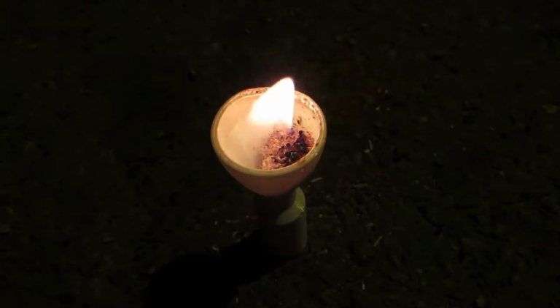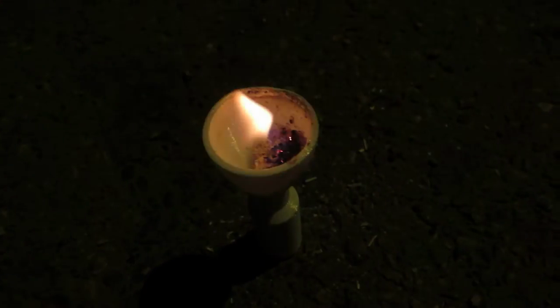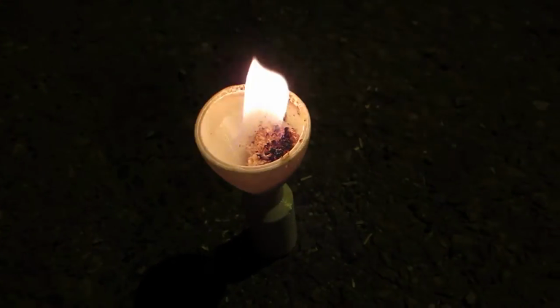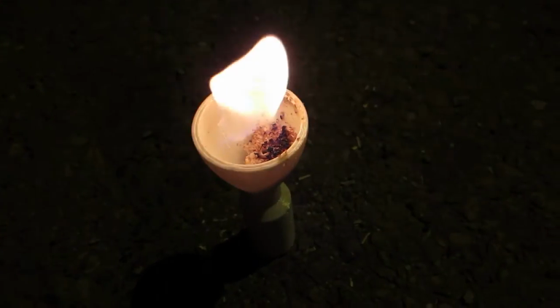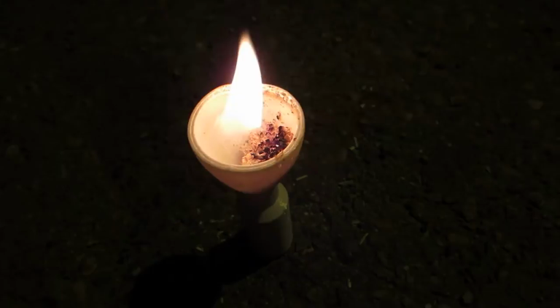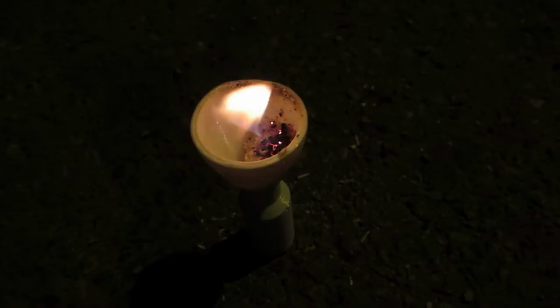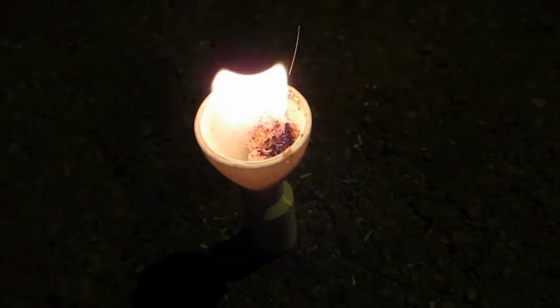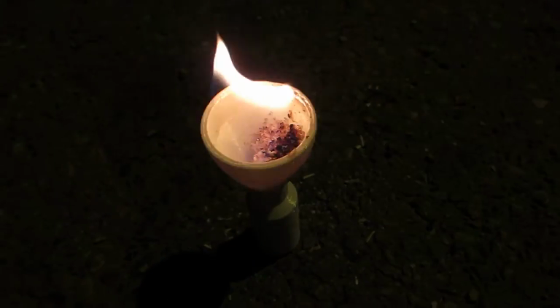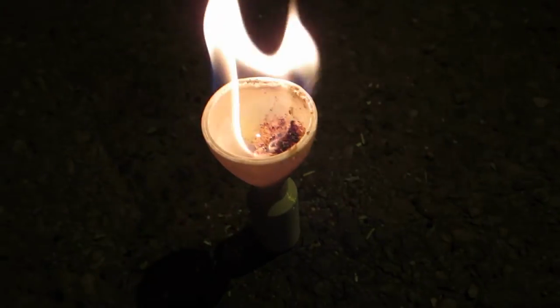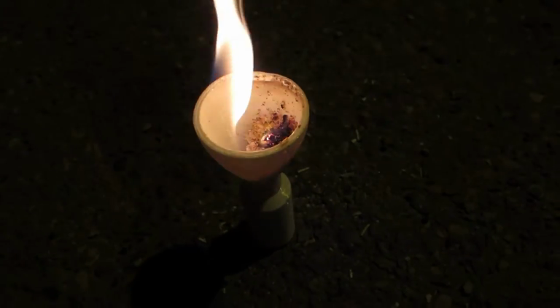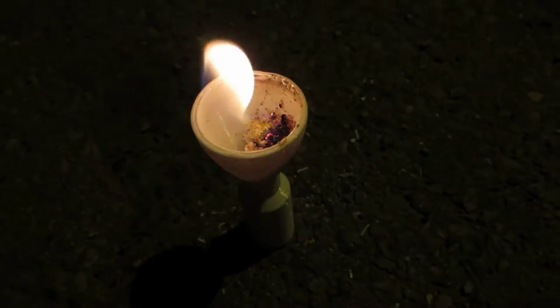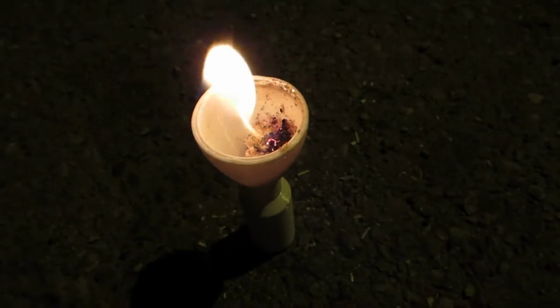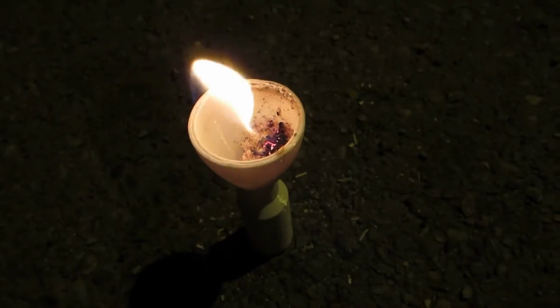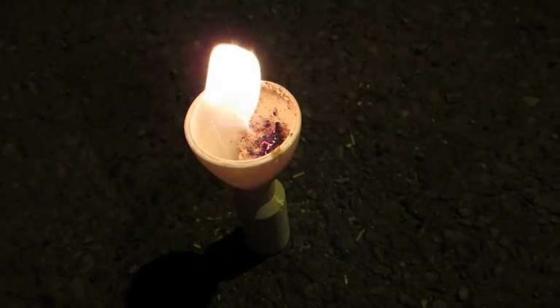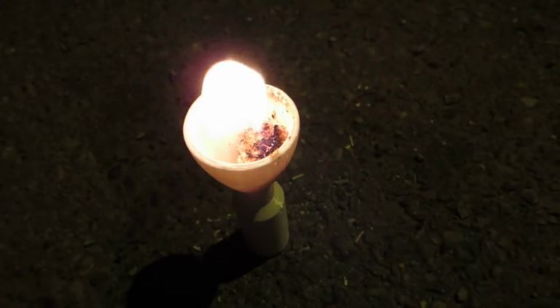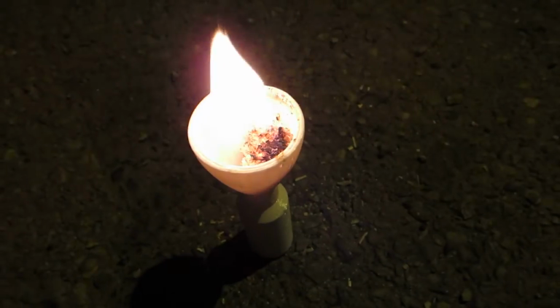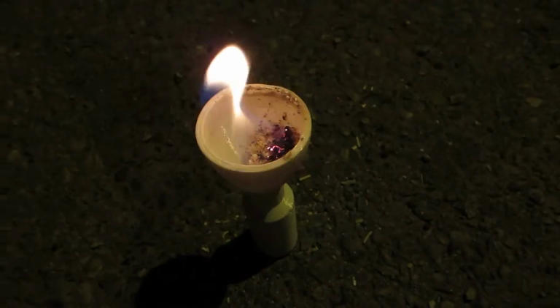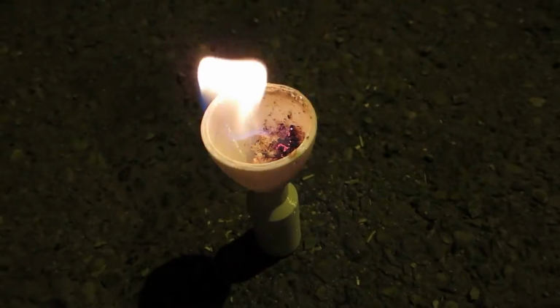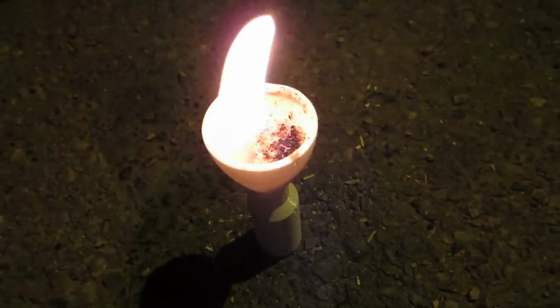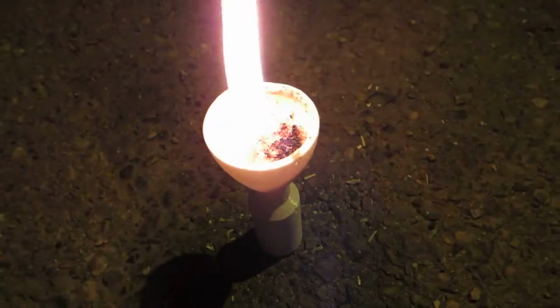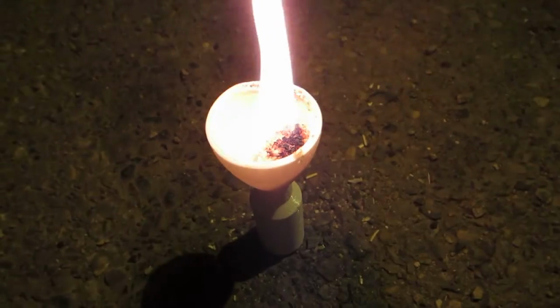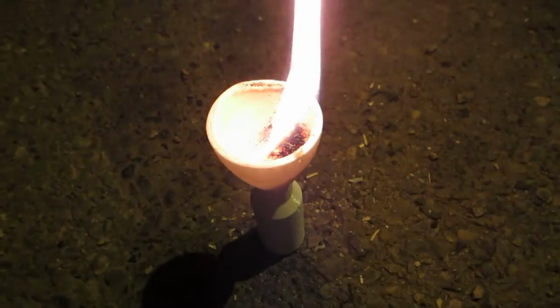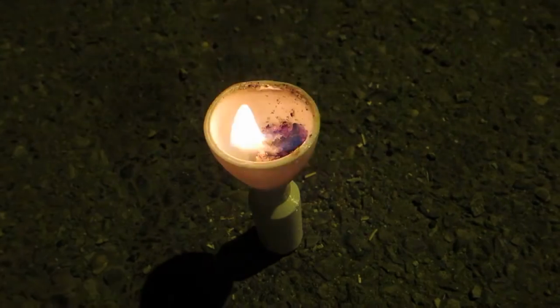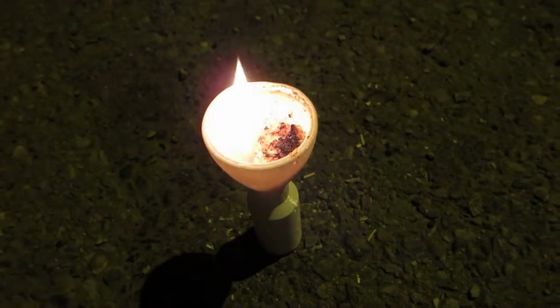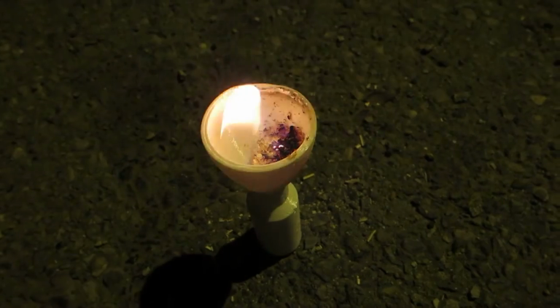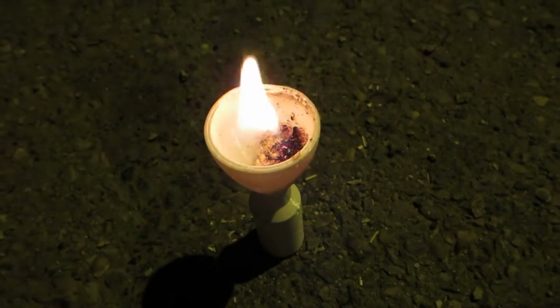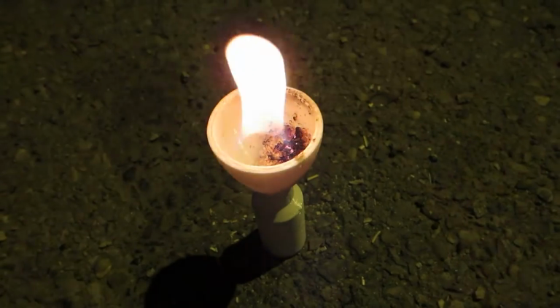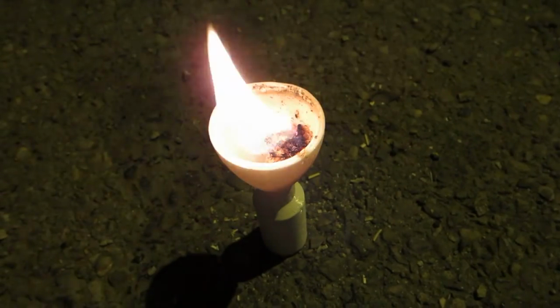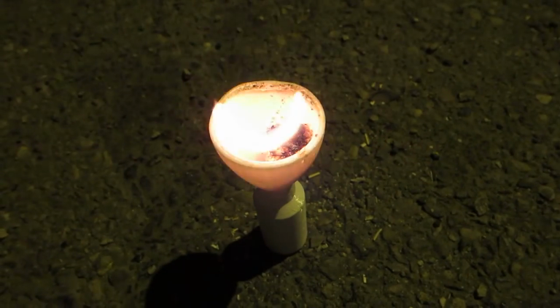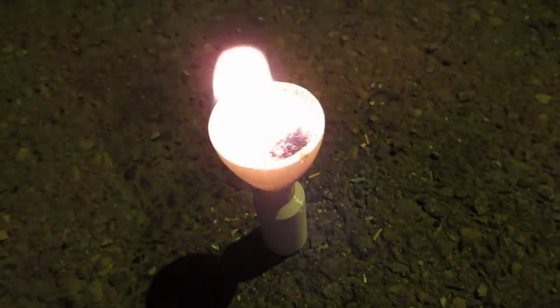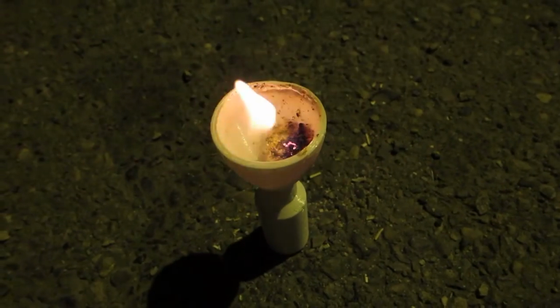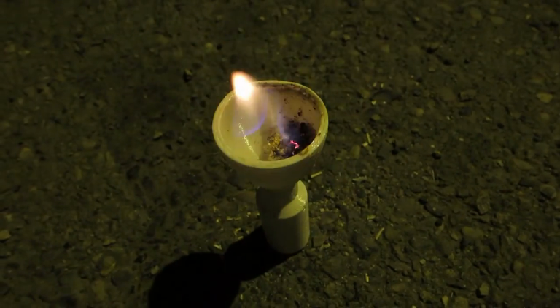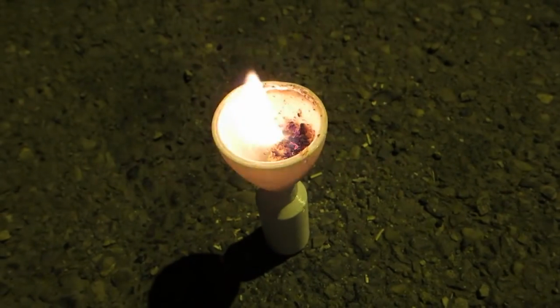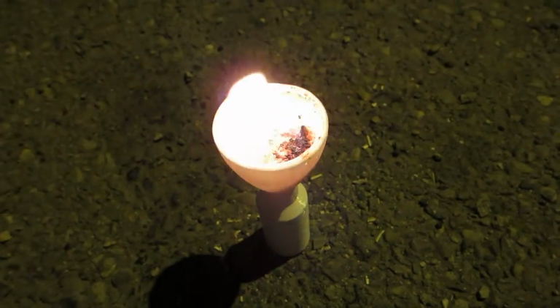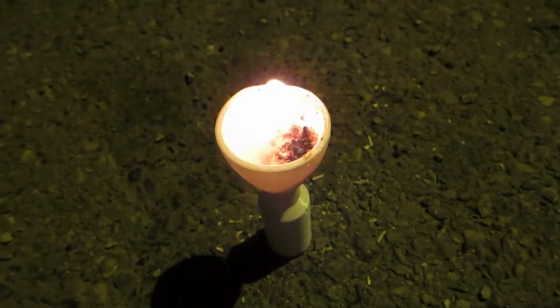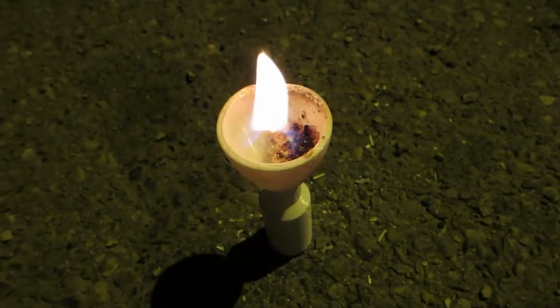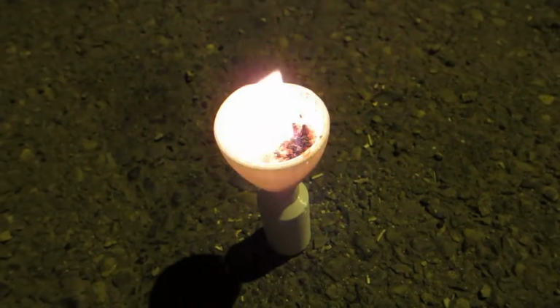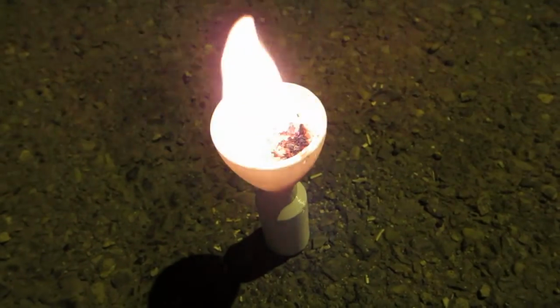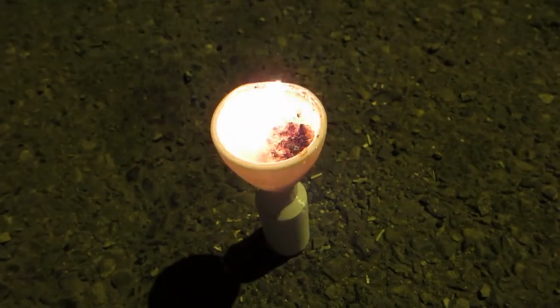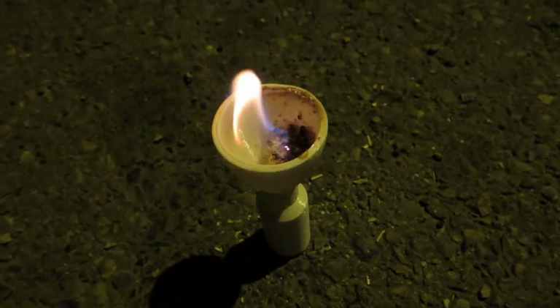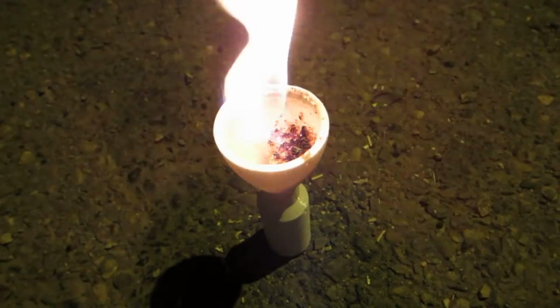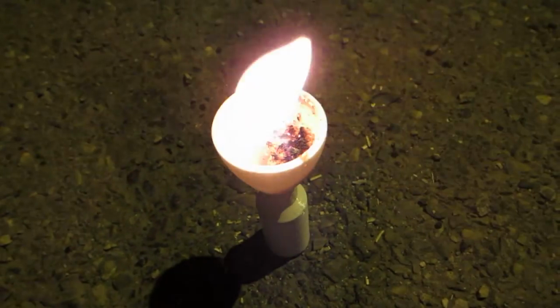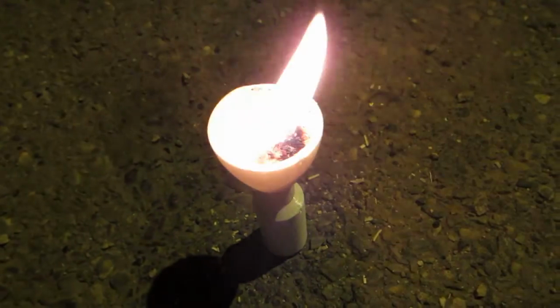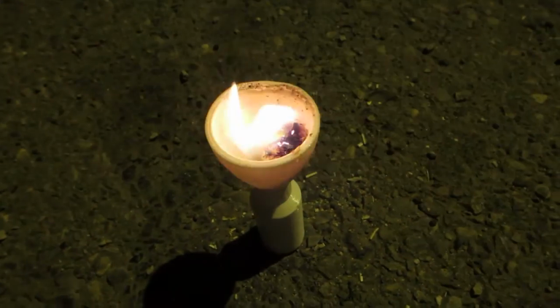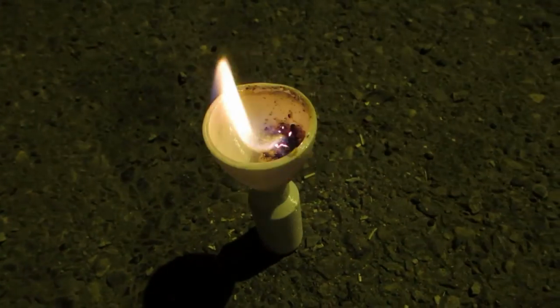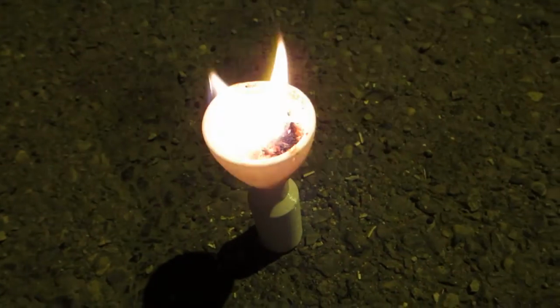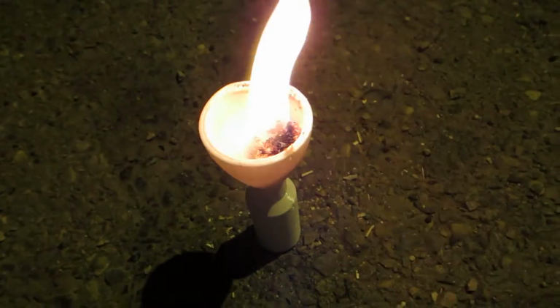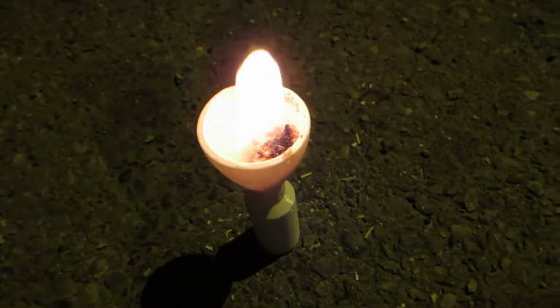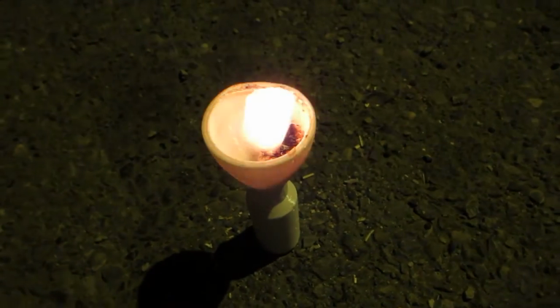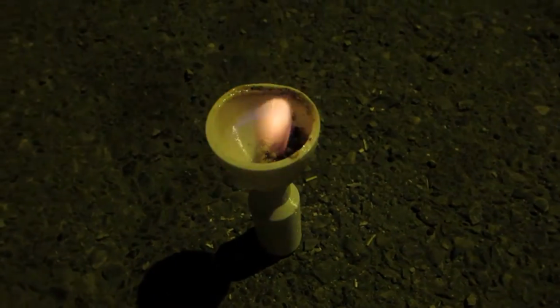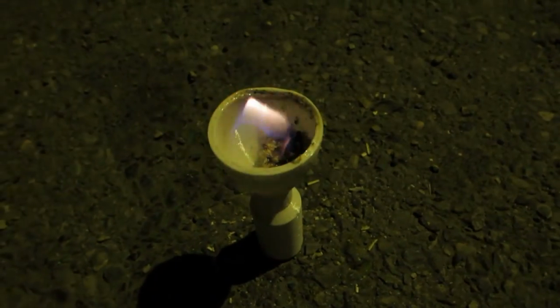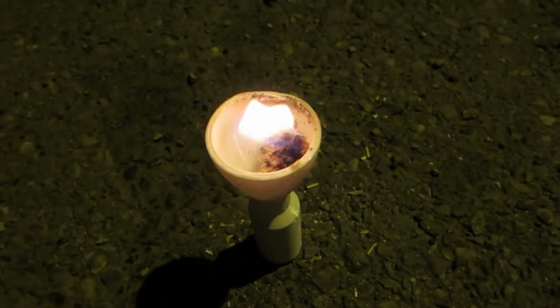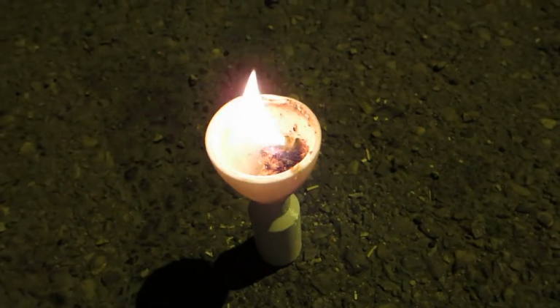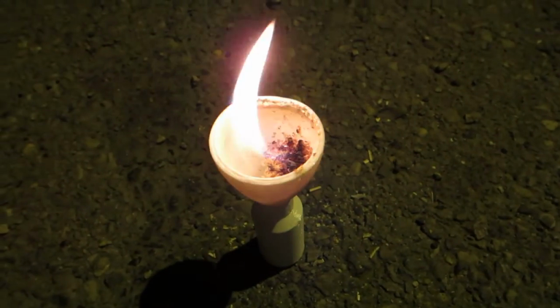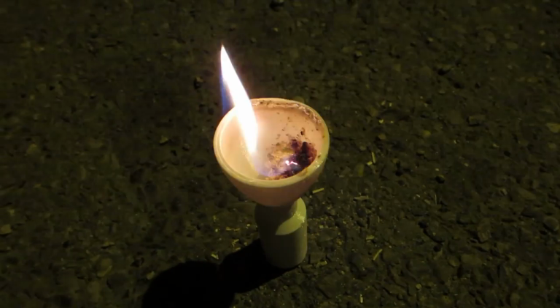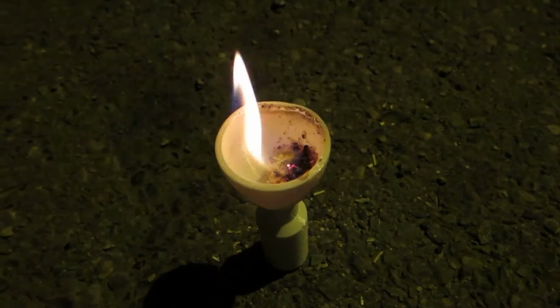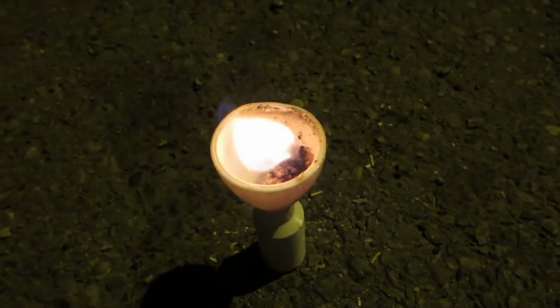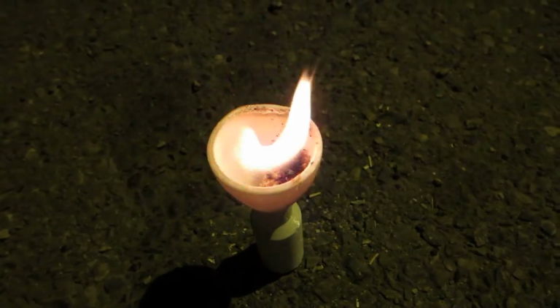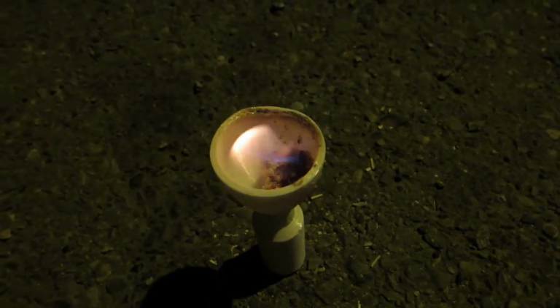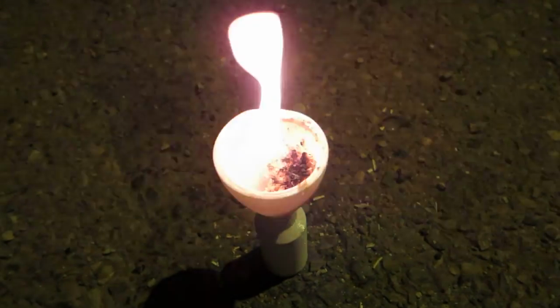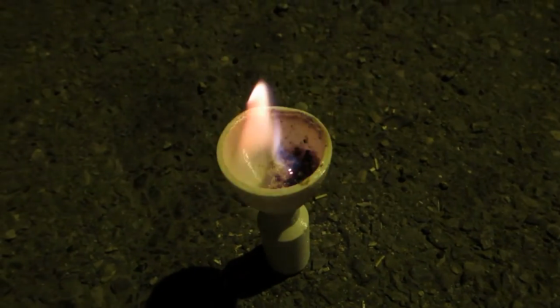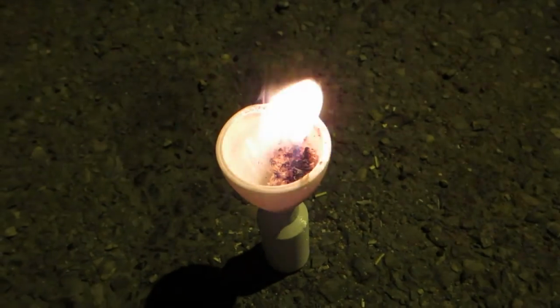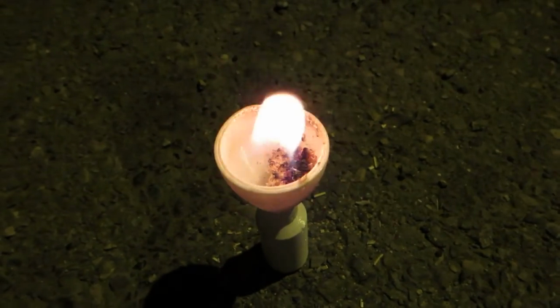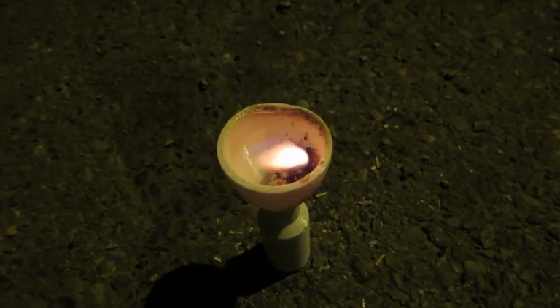So the butane and sawdust works for igniting the PLA, so I expect it will work for the rocket fuel as well.